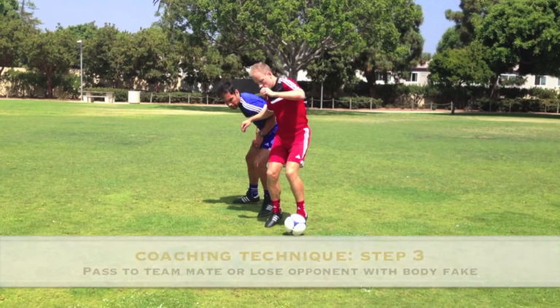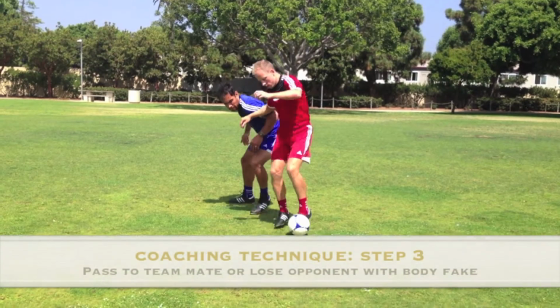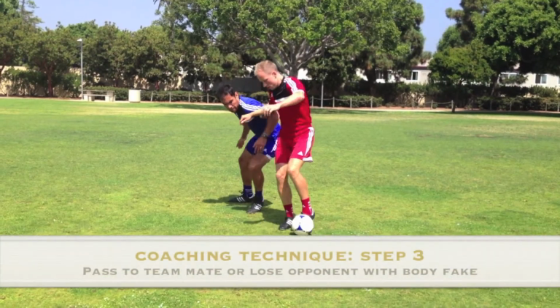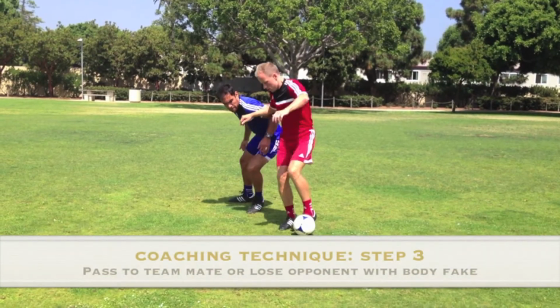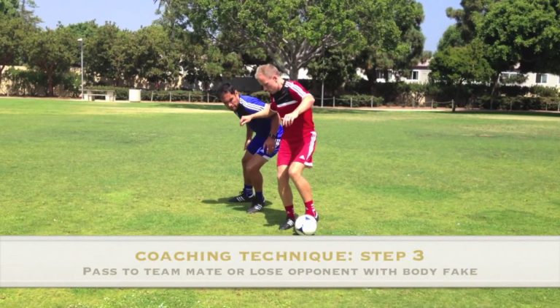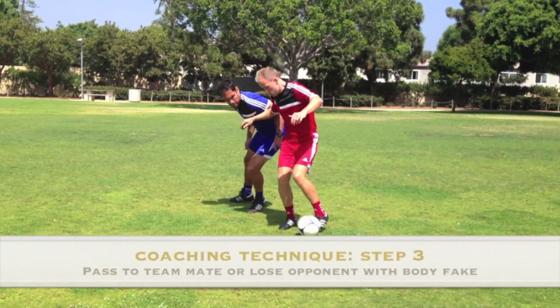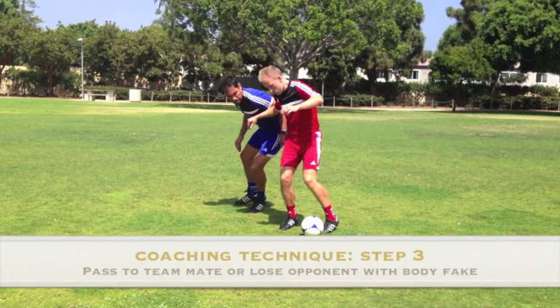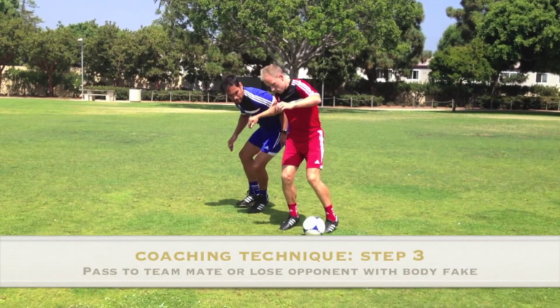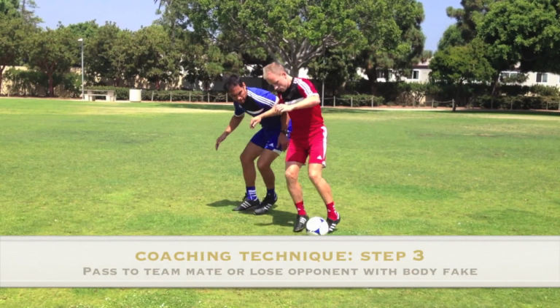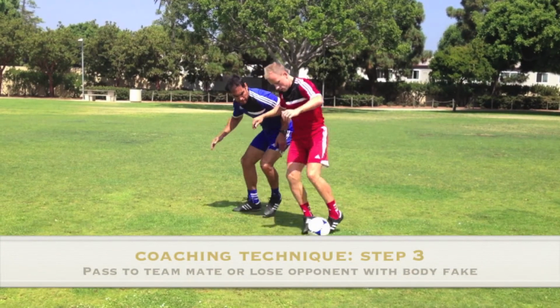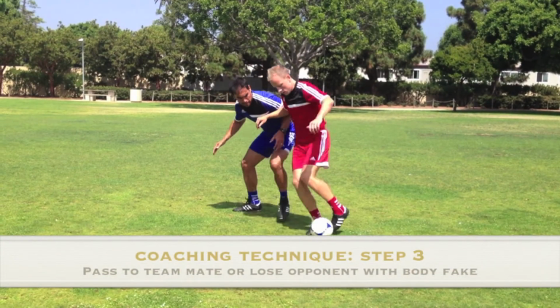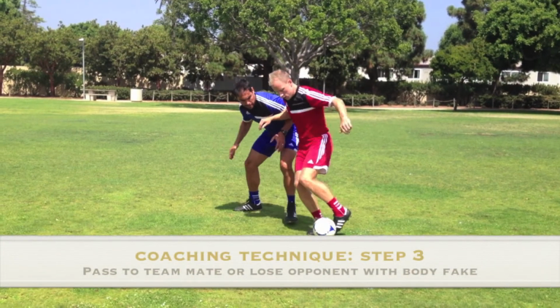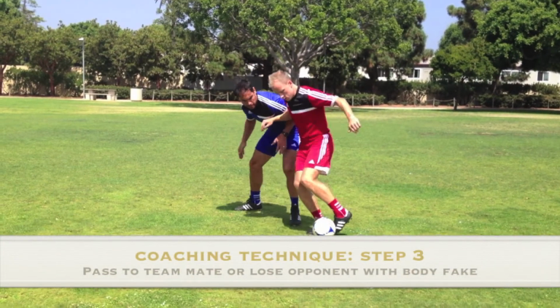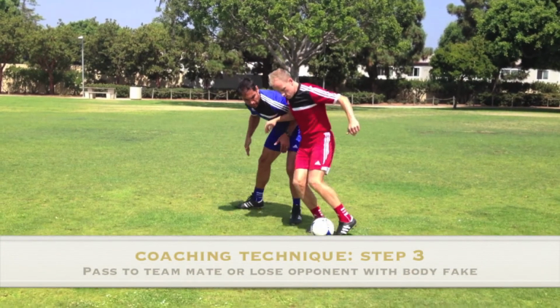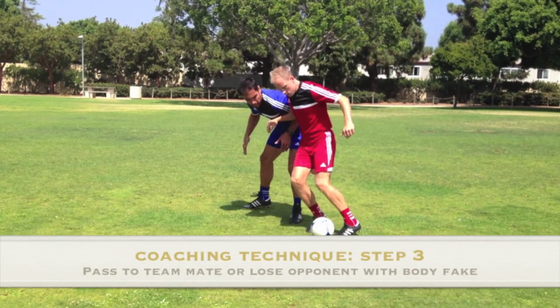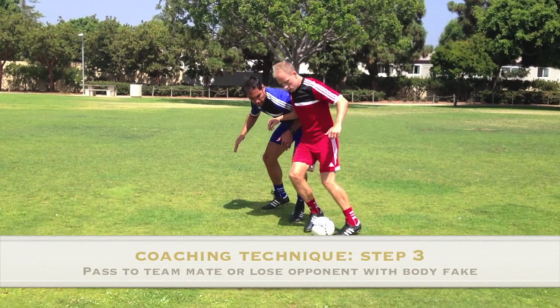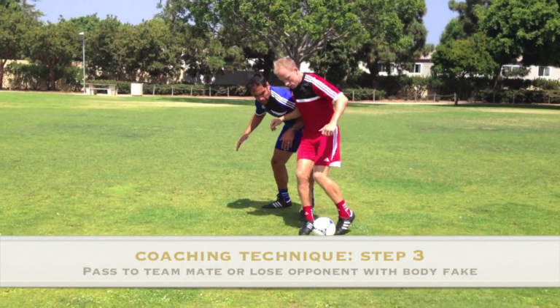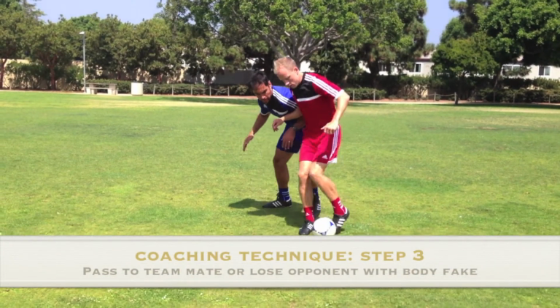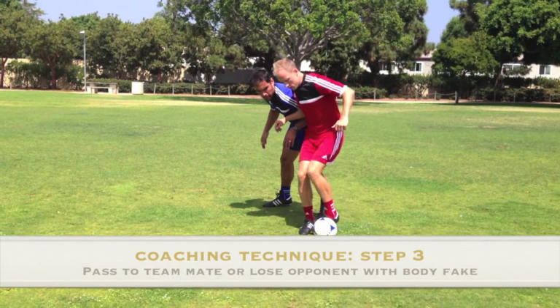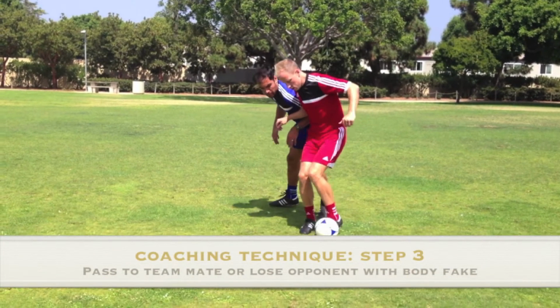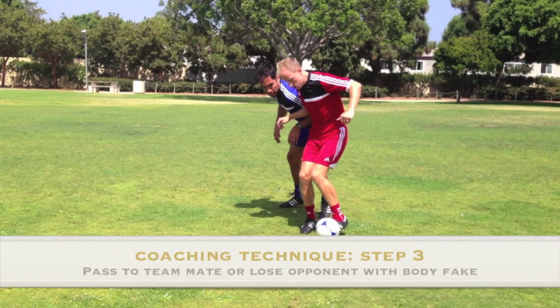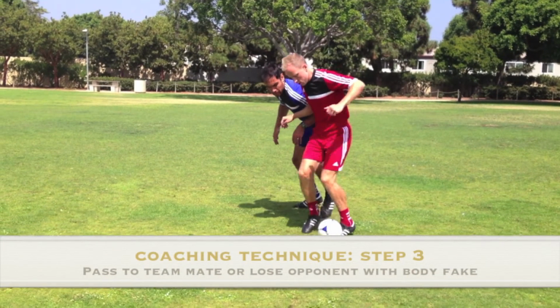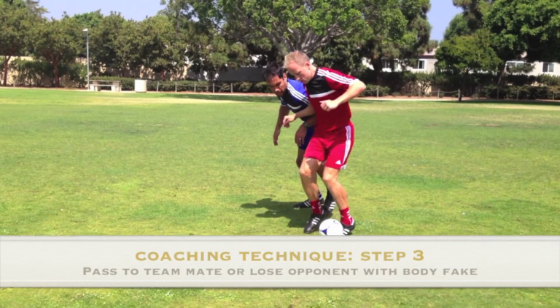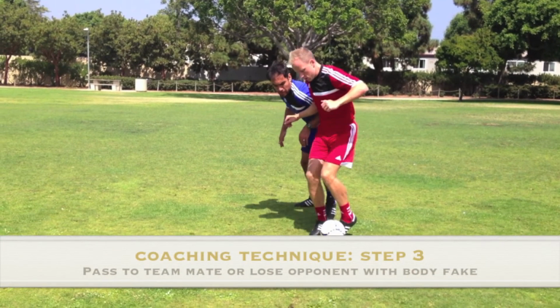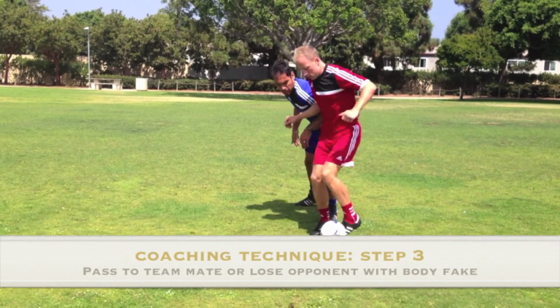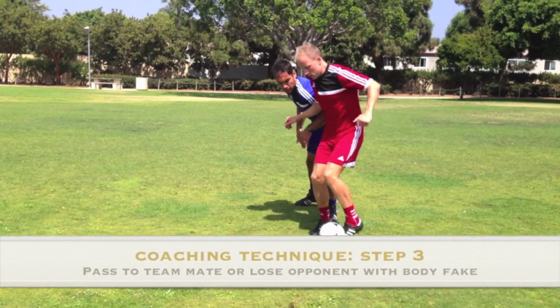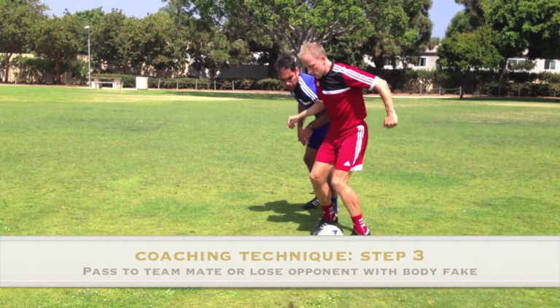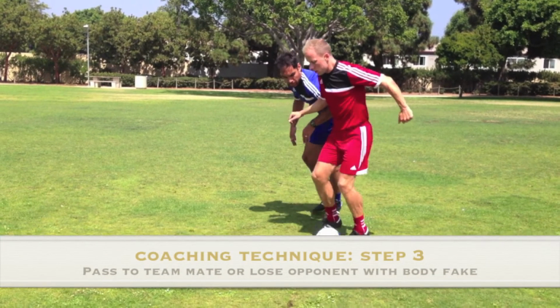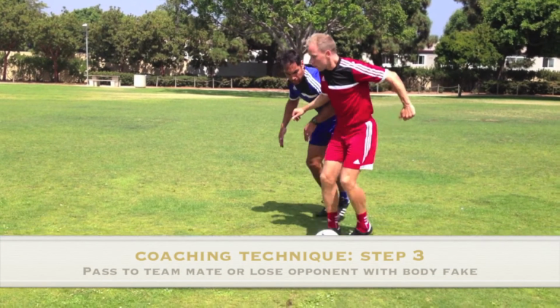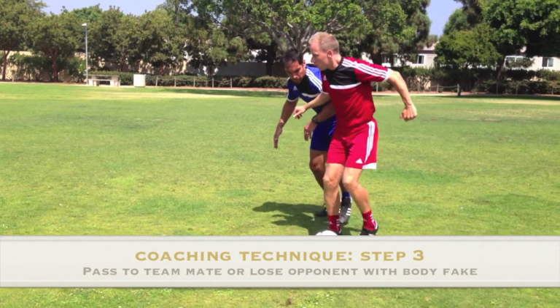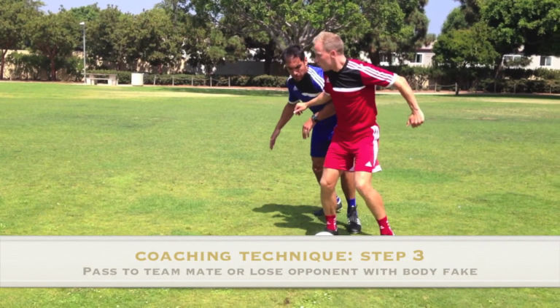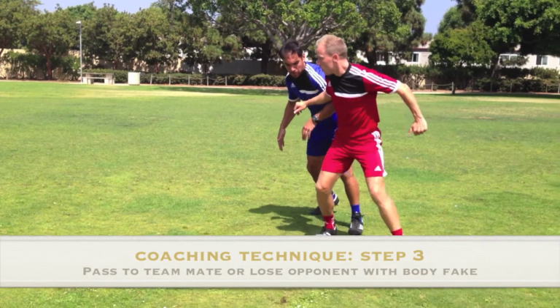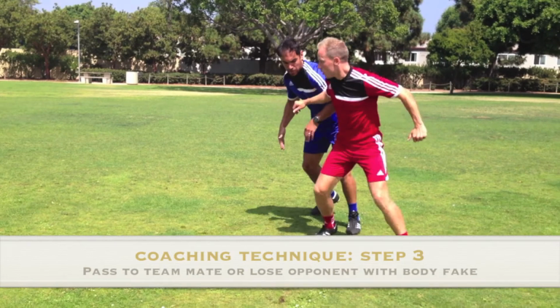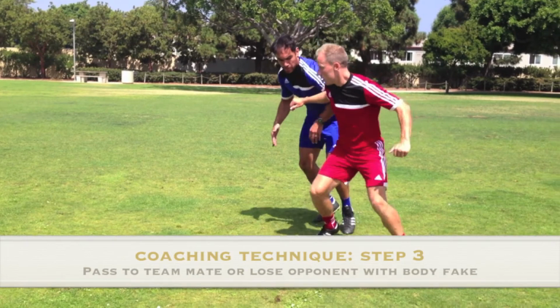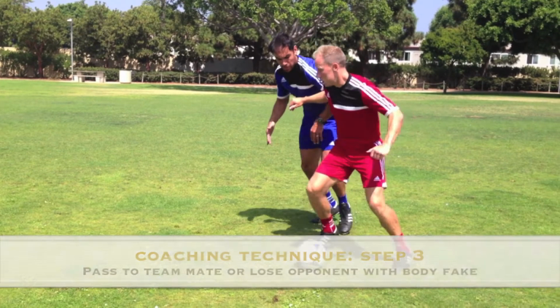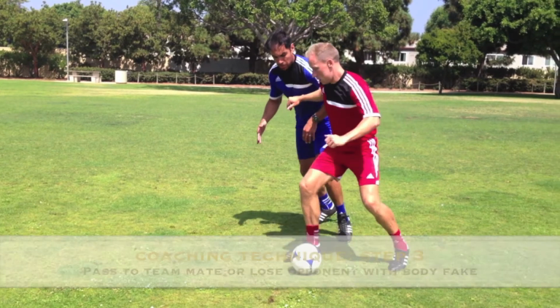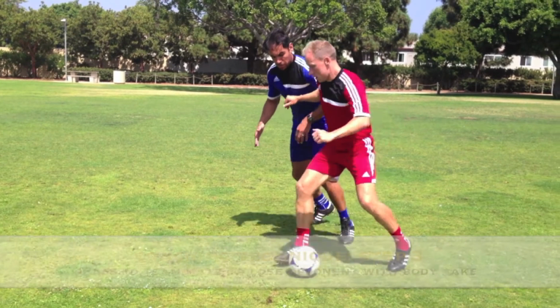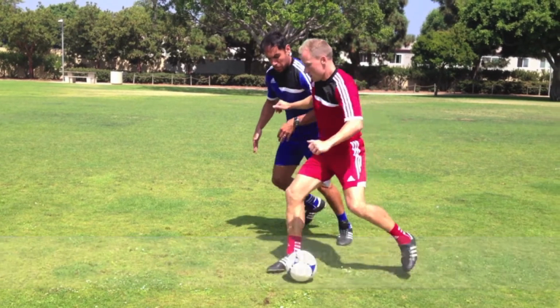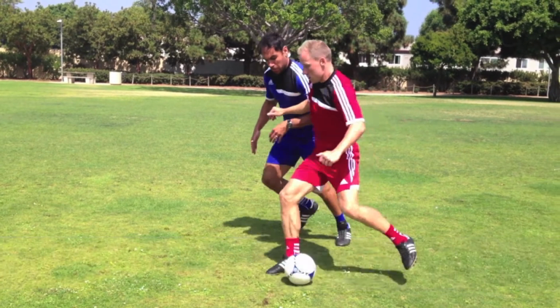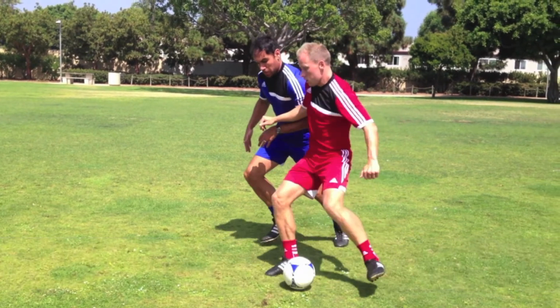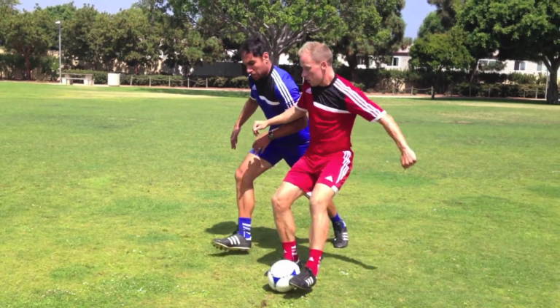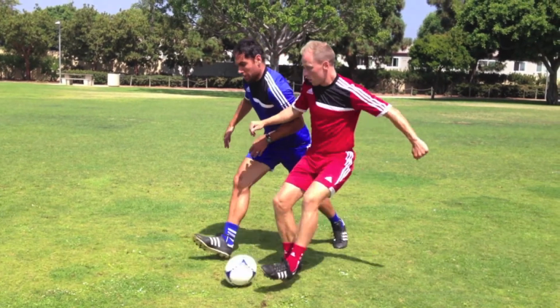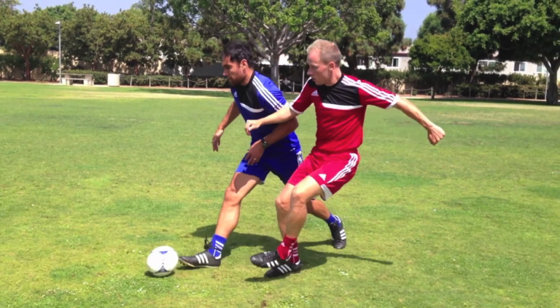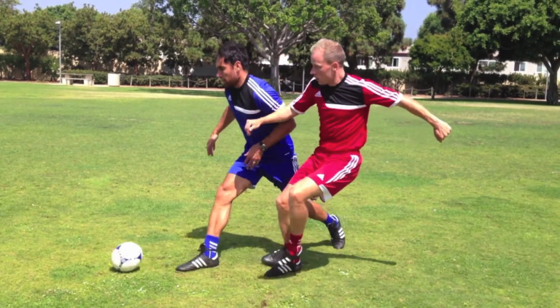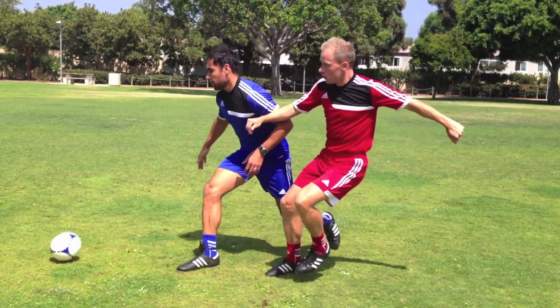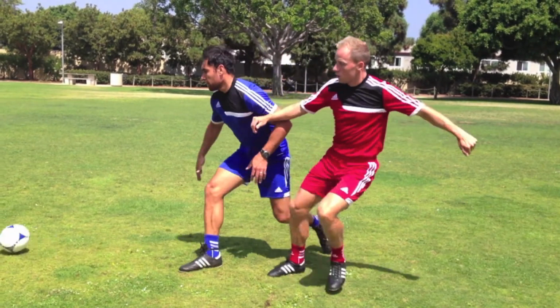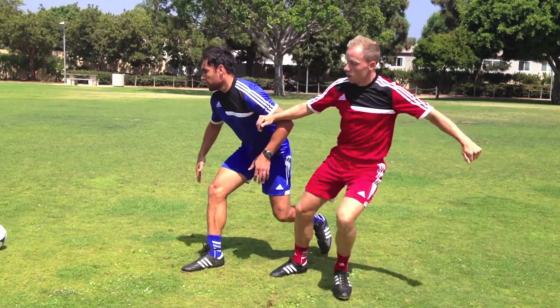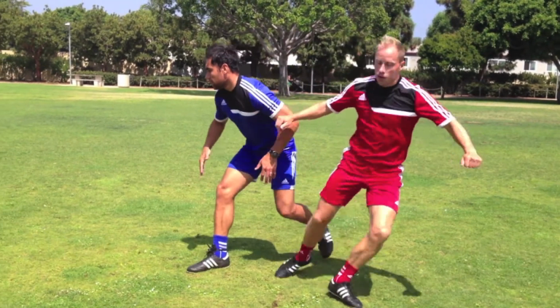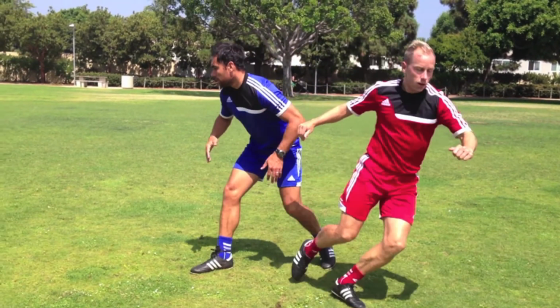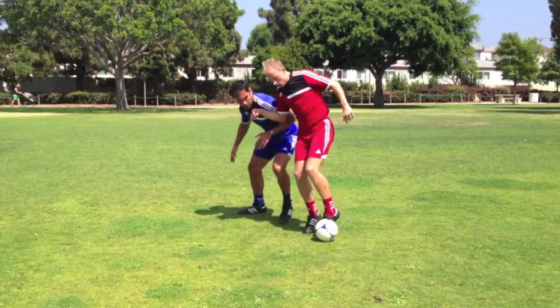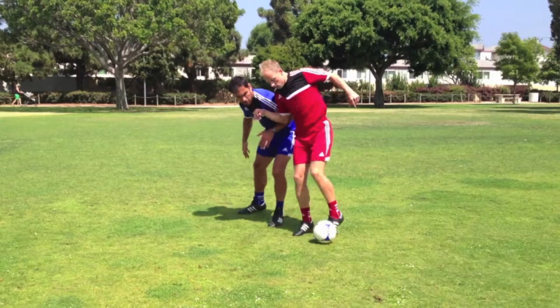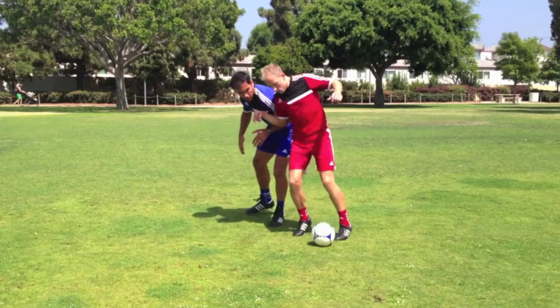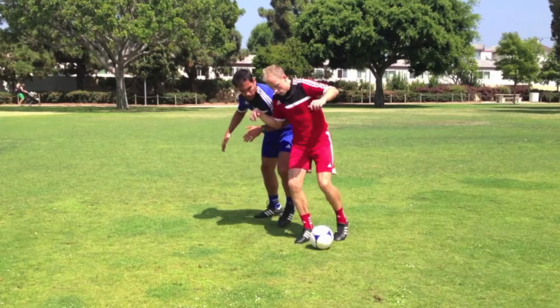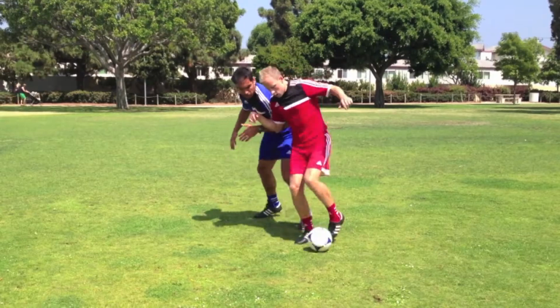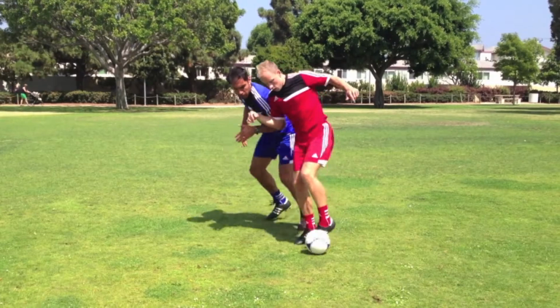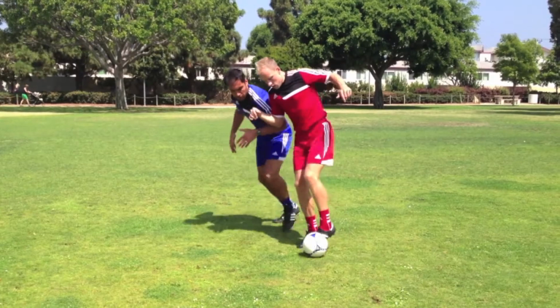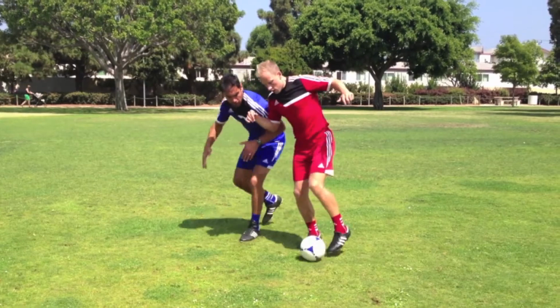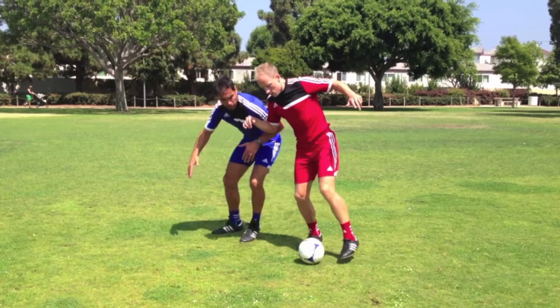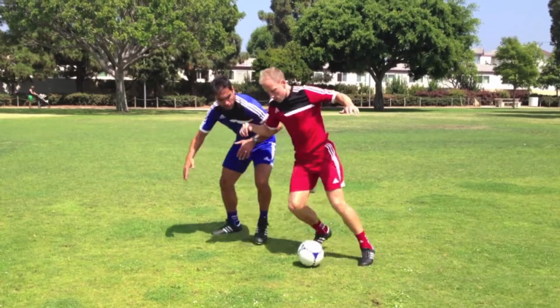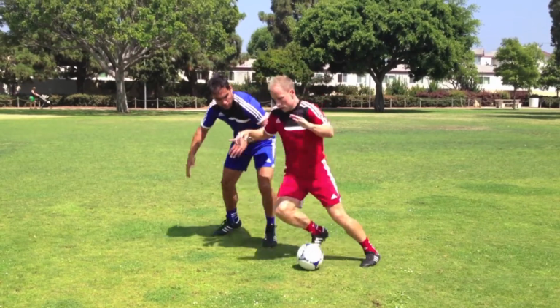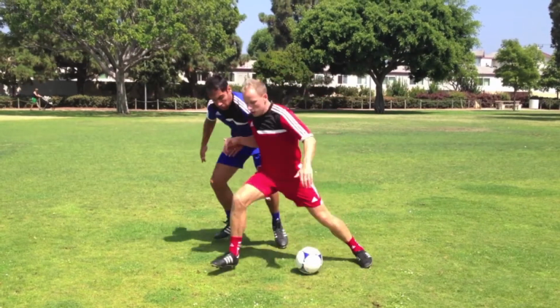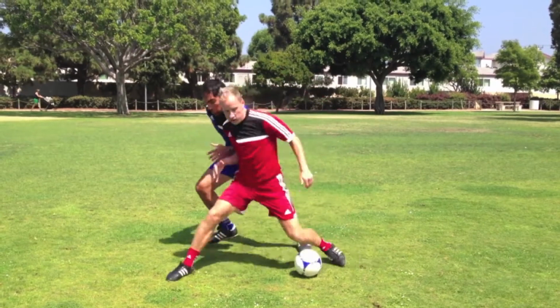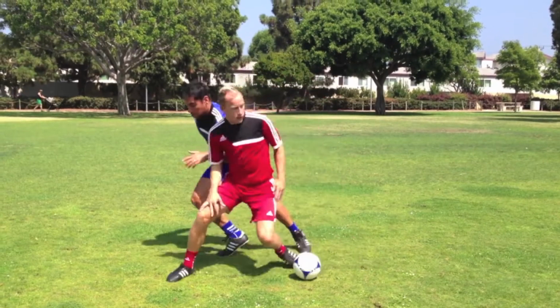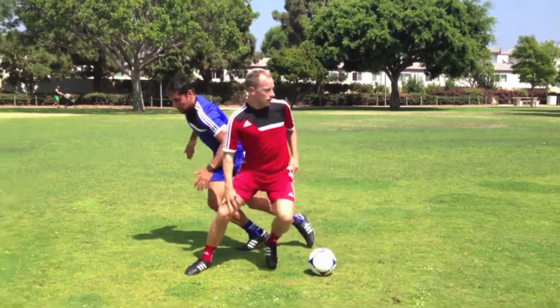Step 3: Keep the head up while dribbling until a teammate makes themselves available to pass to, or use body feints to lose the opponent.